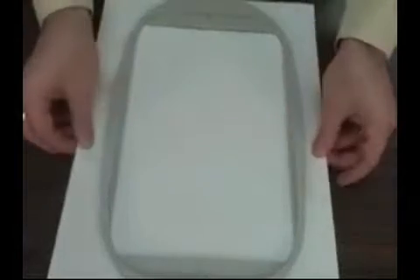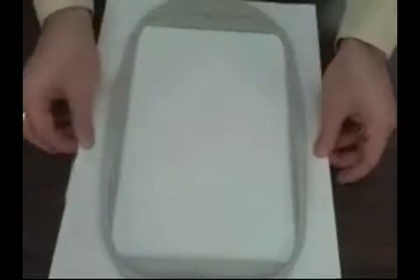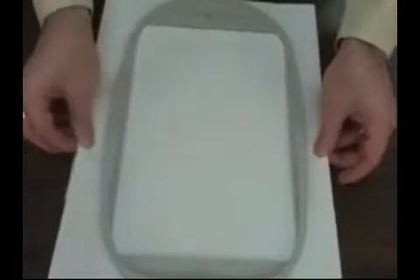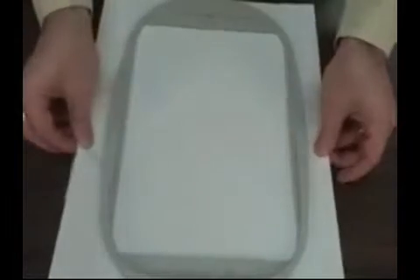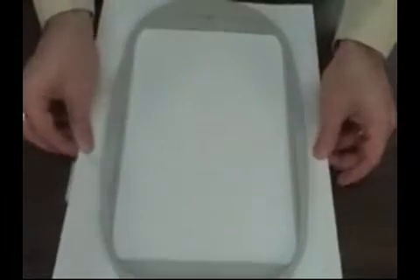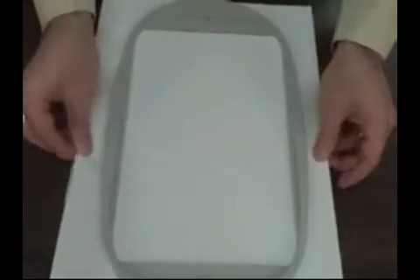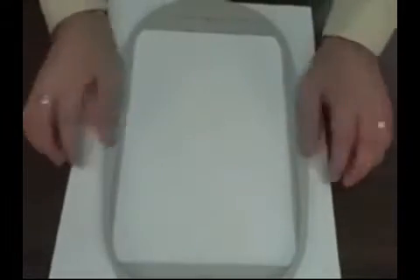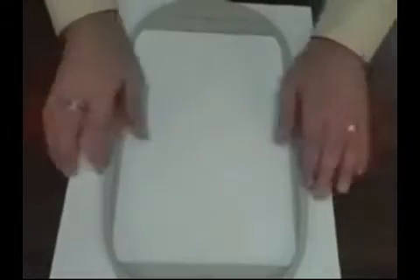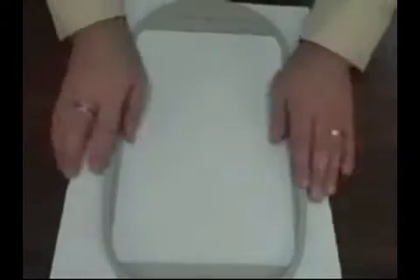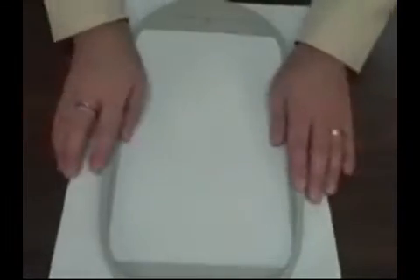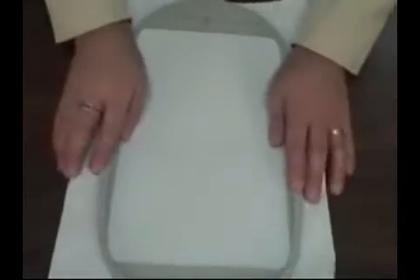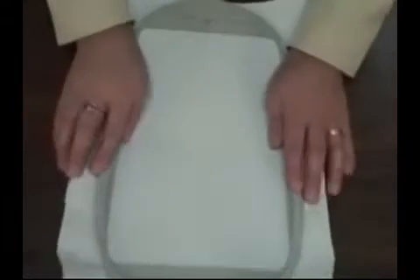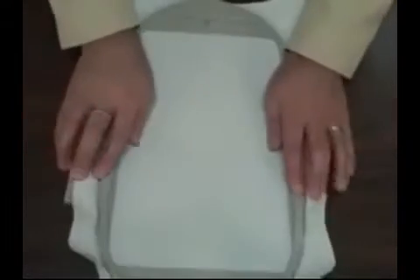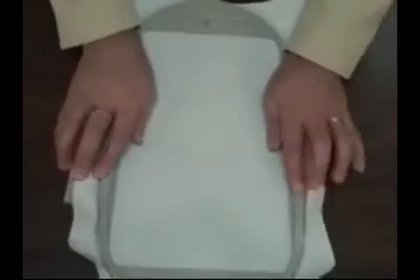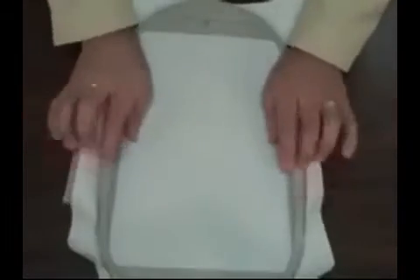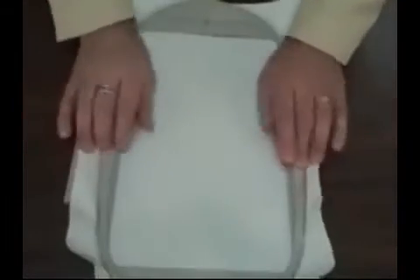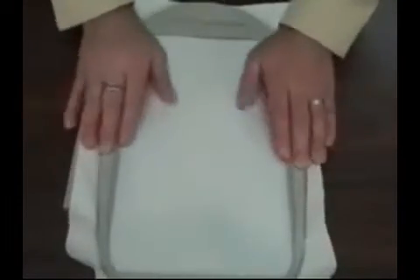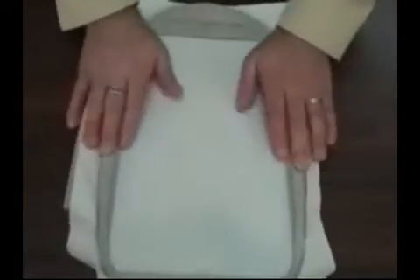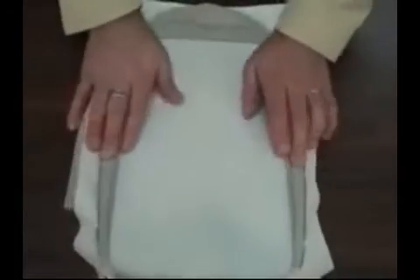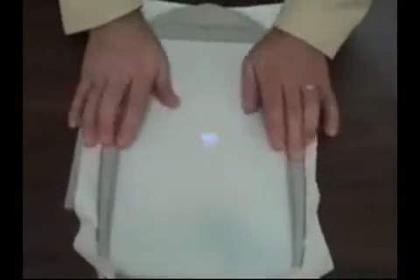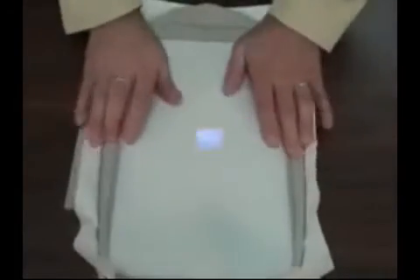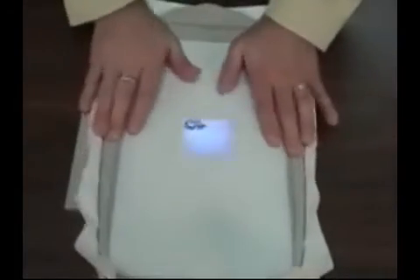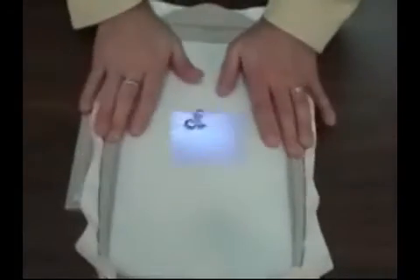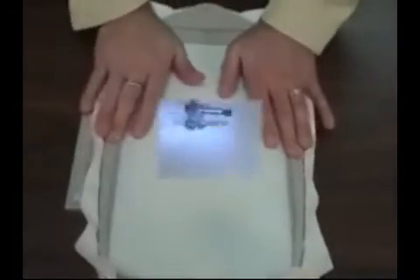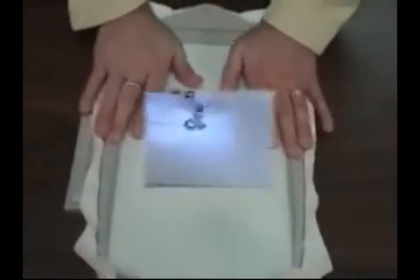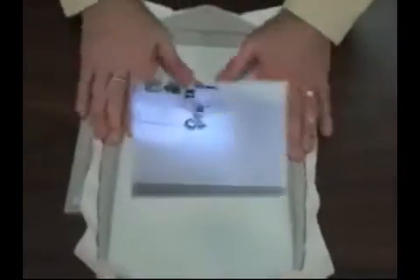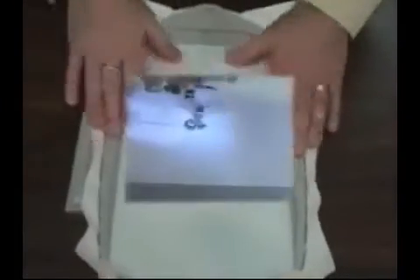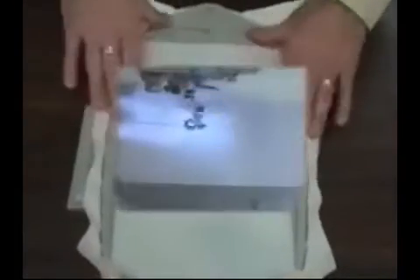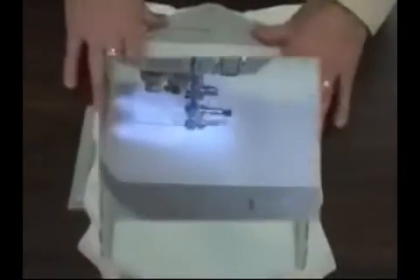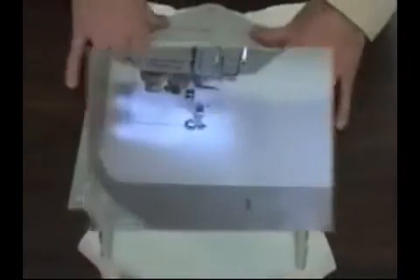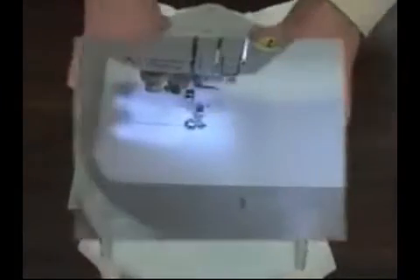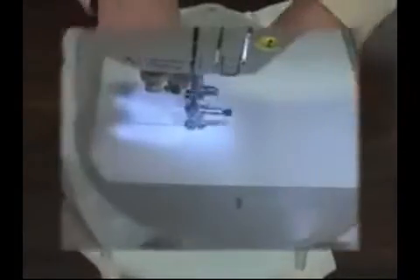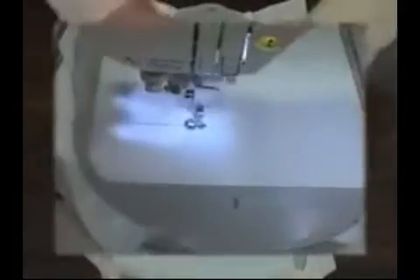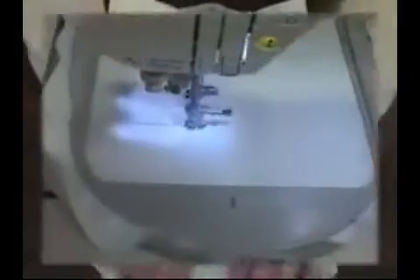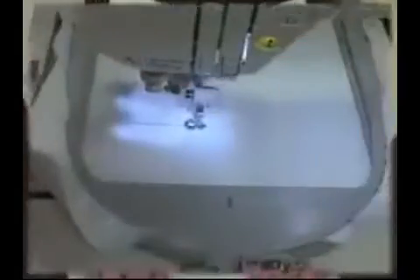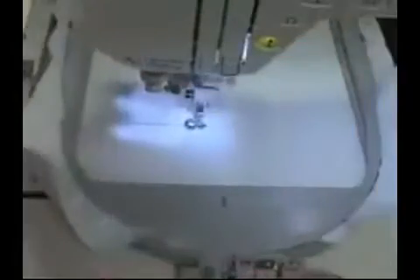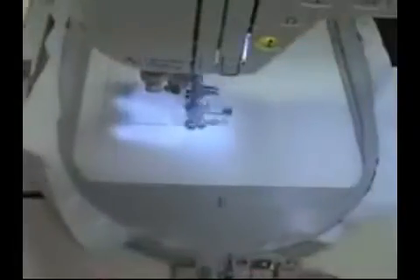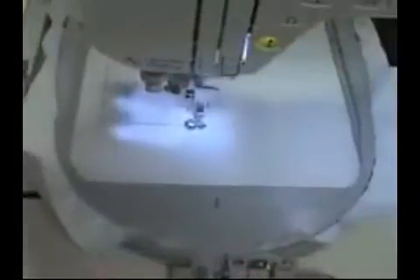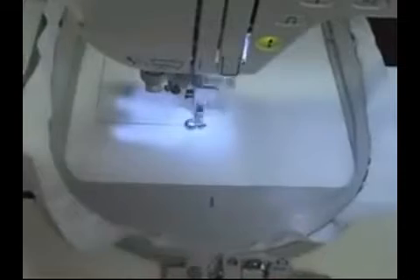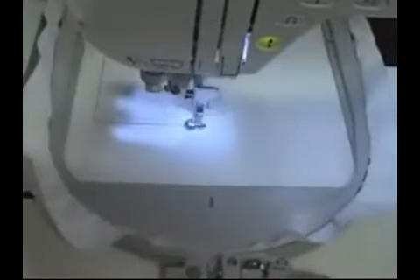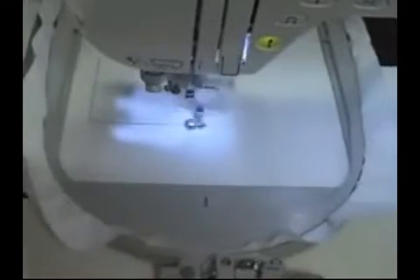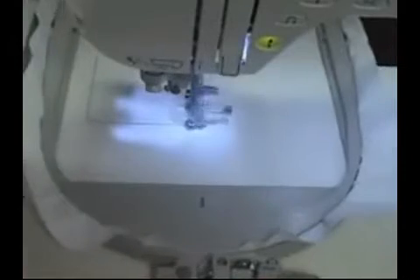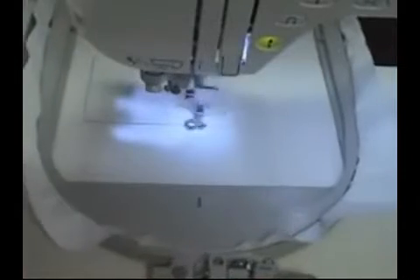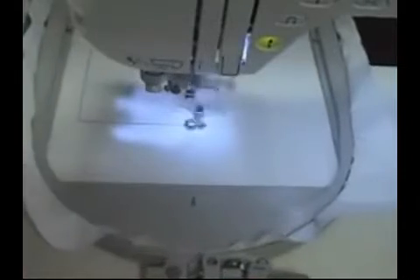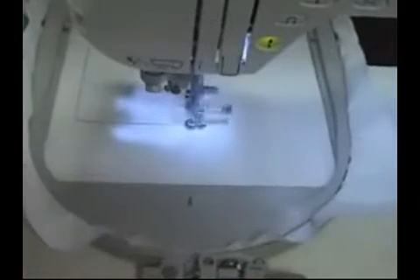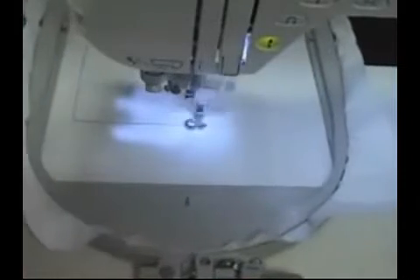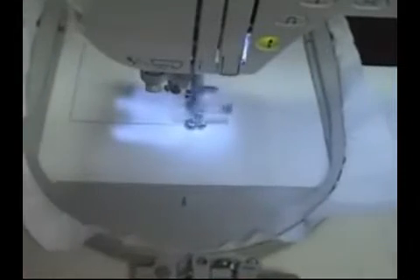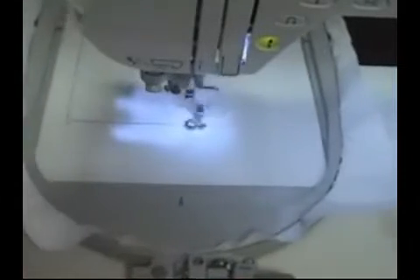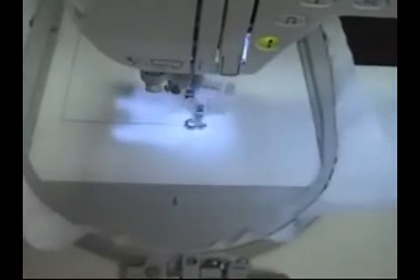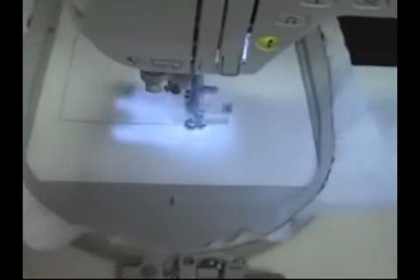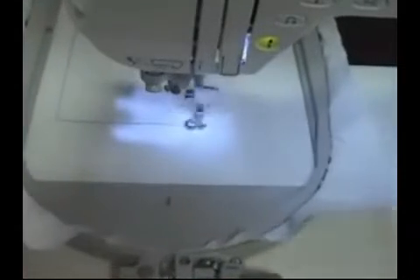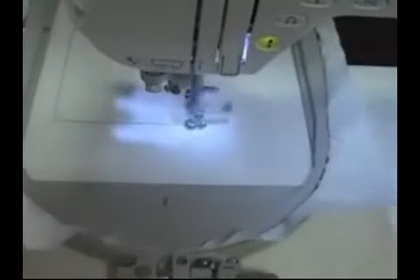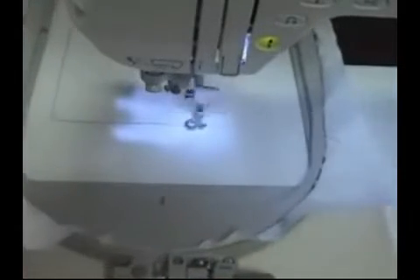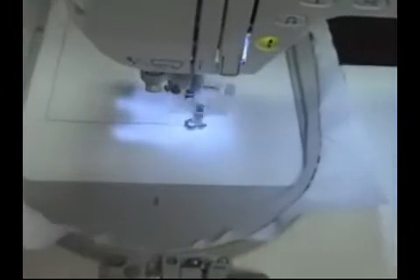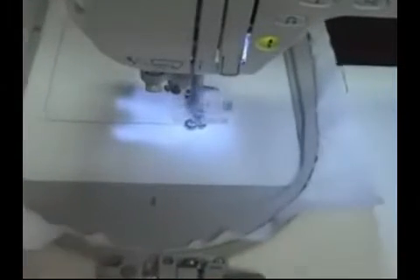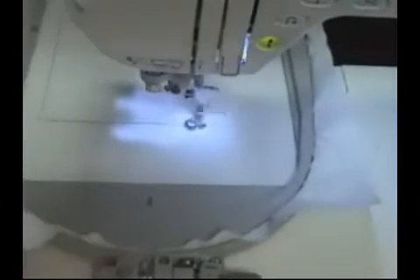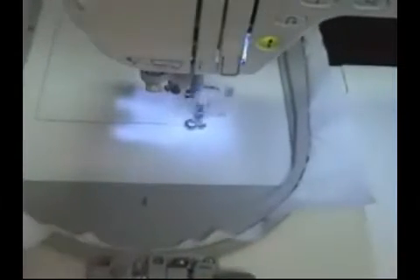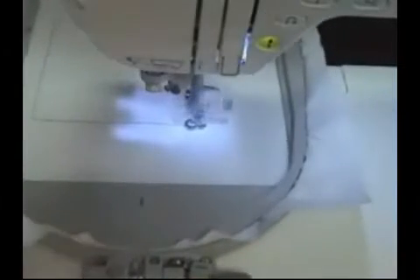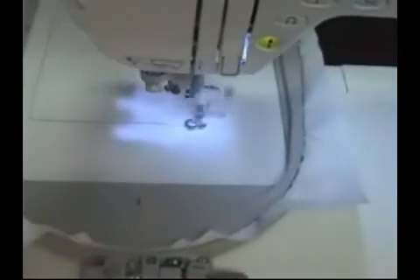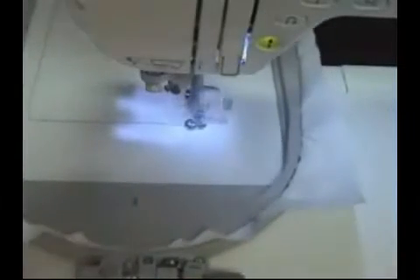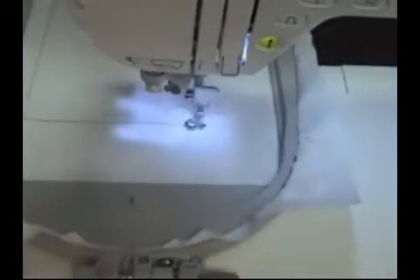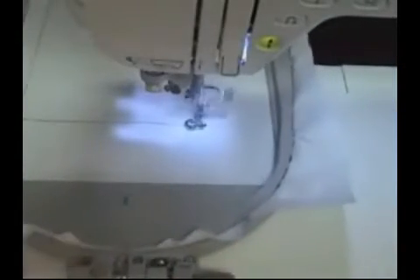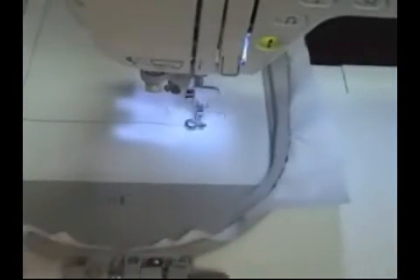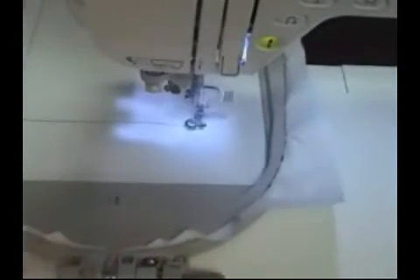Hoop a piece of paper and embroider the die line. You can embroider the die lines directly onto the paper.